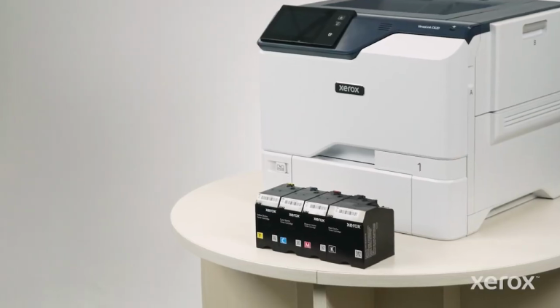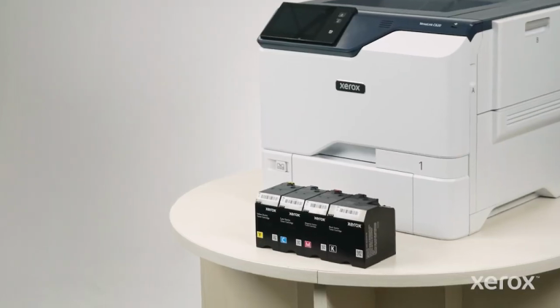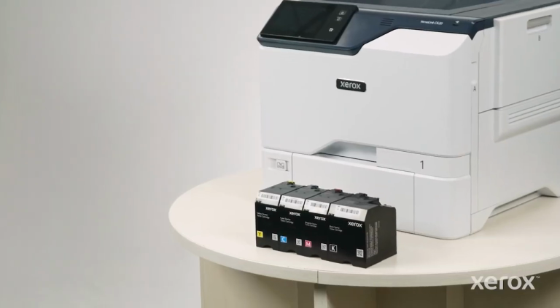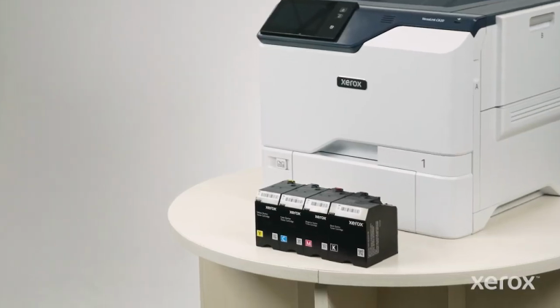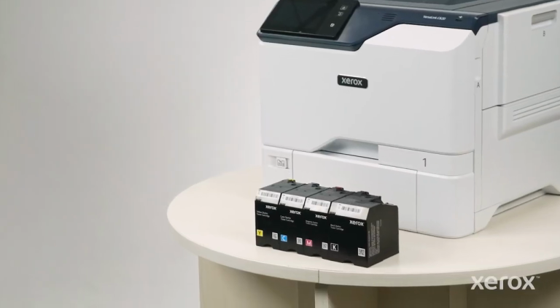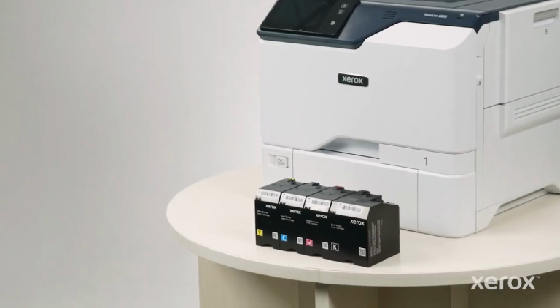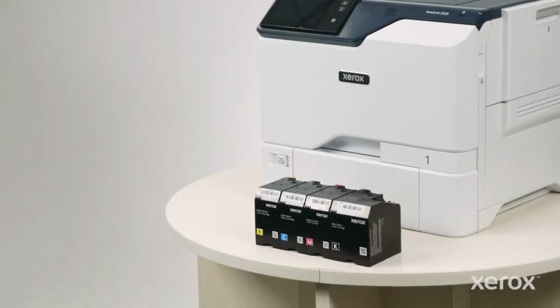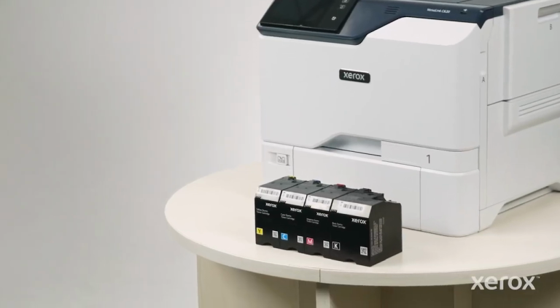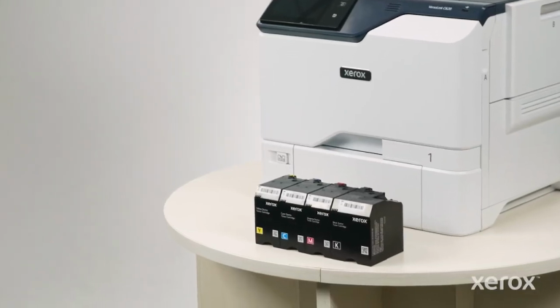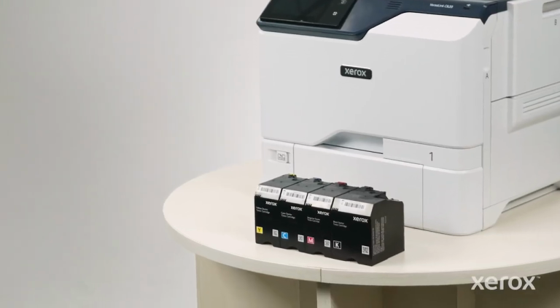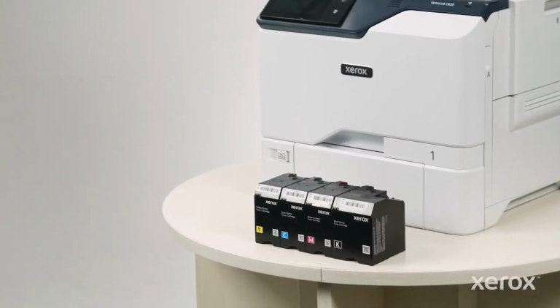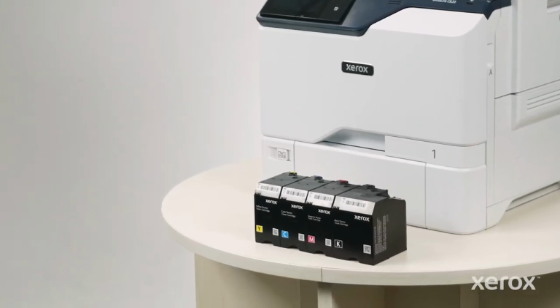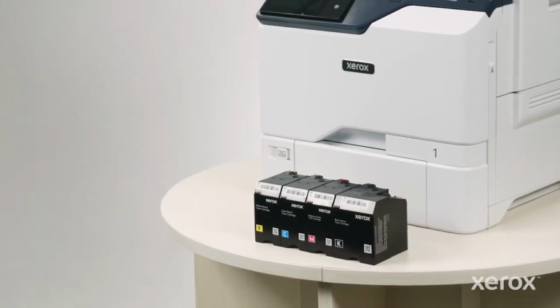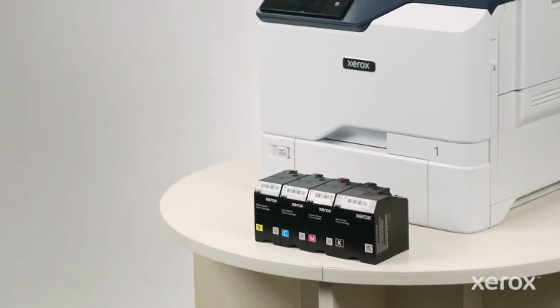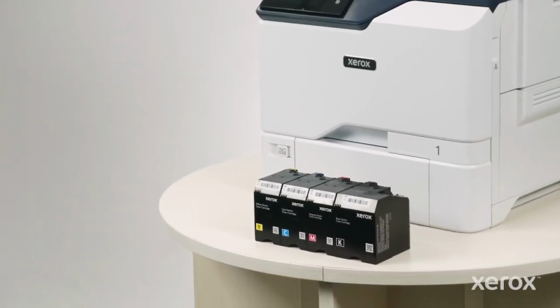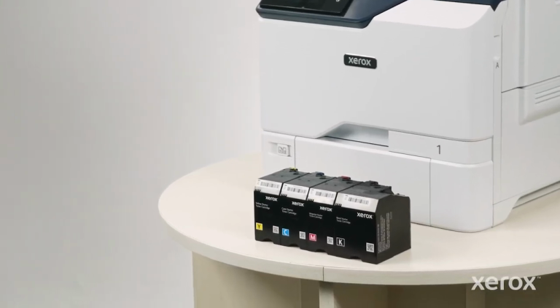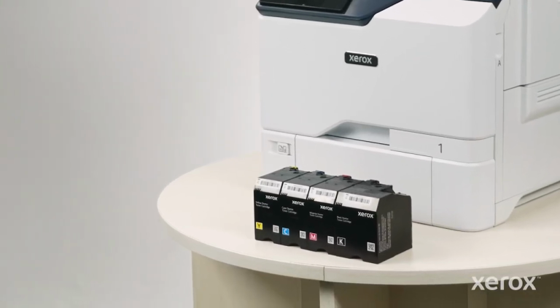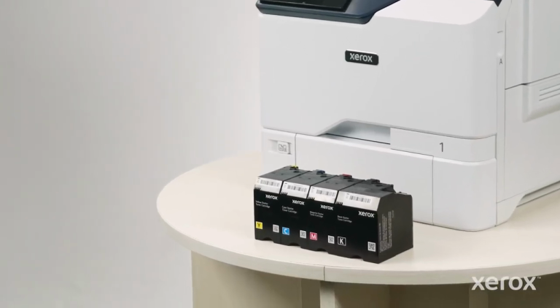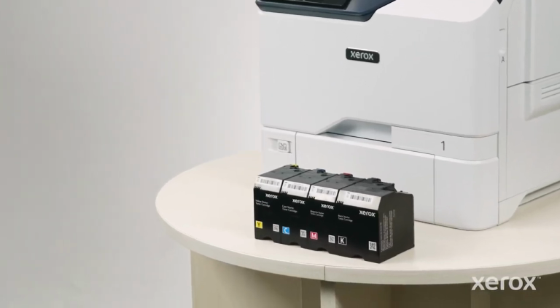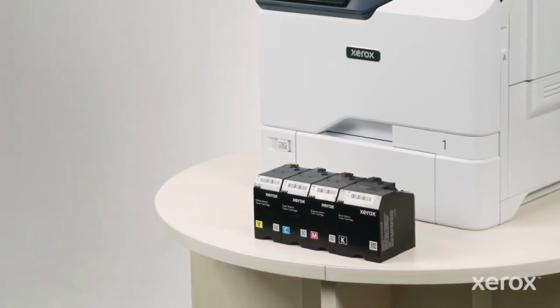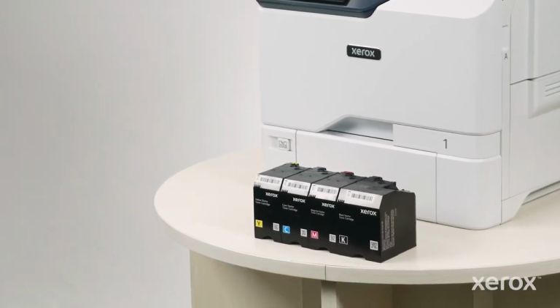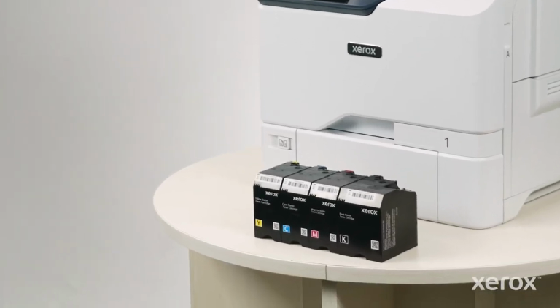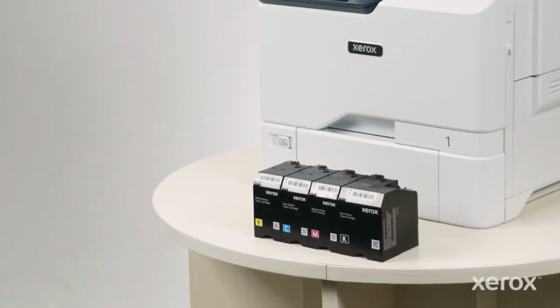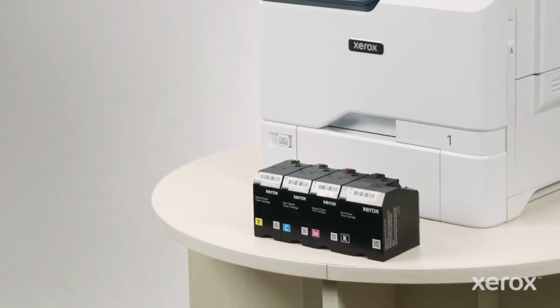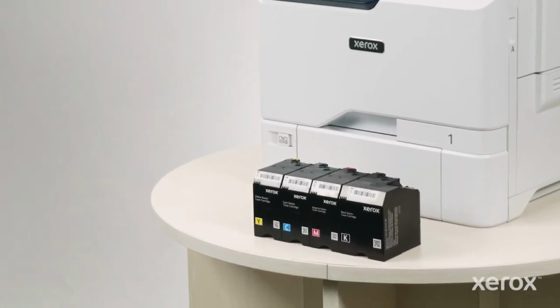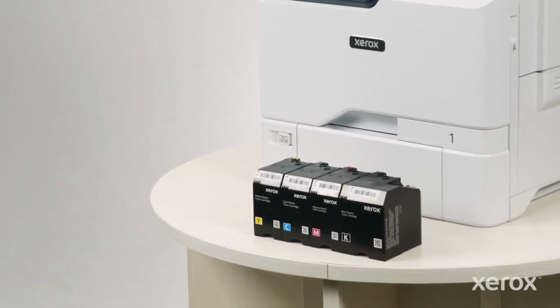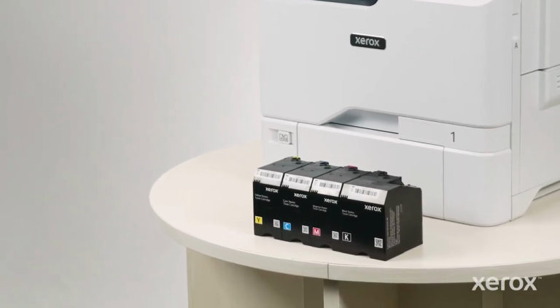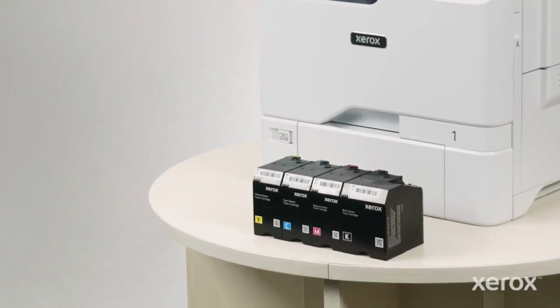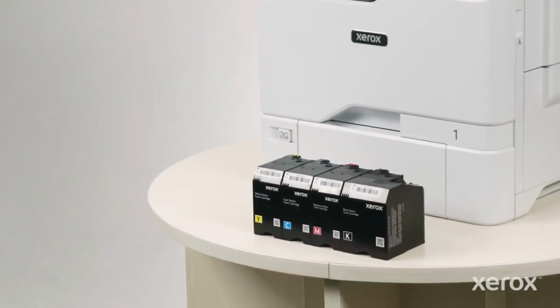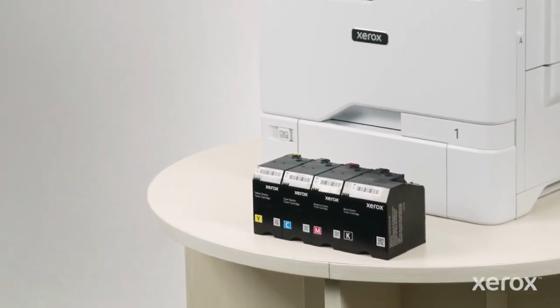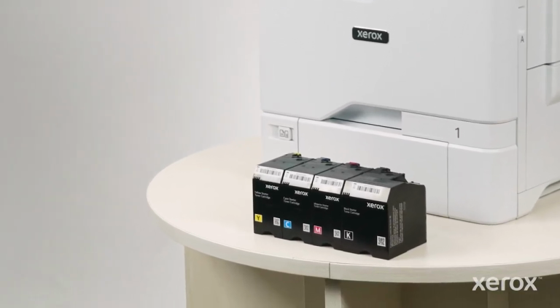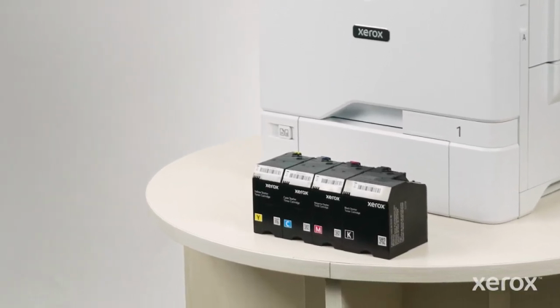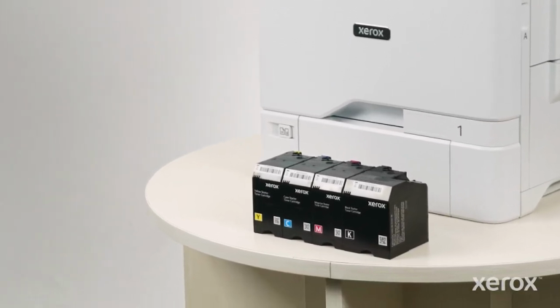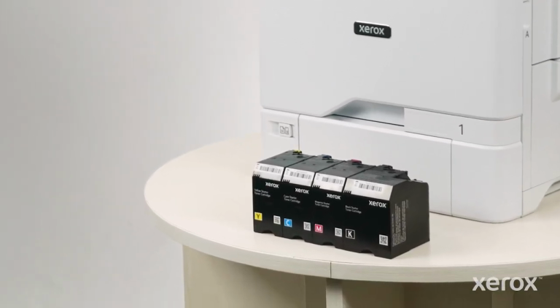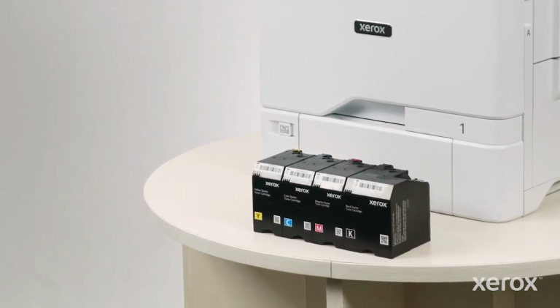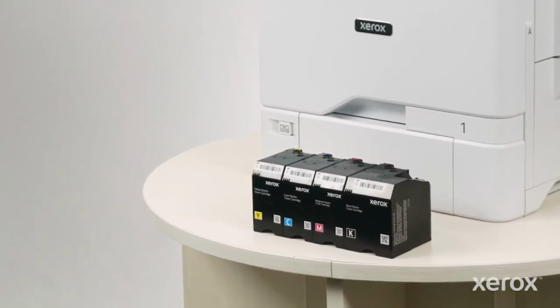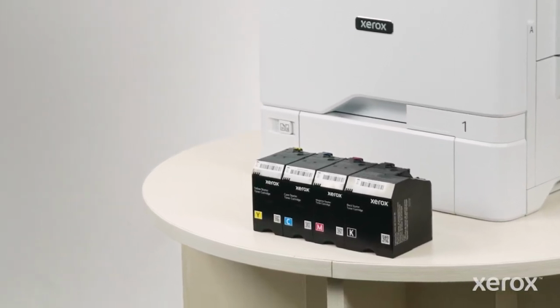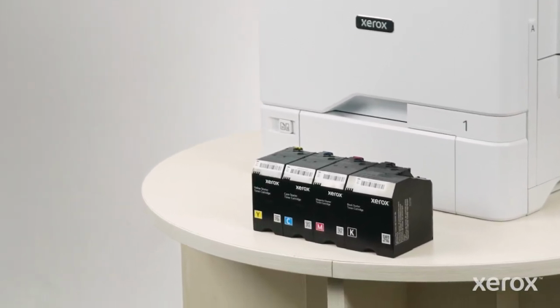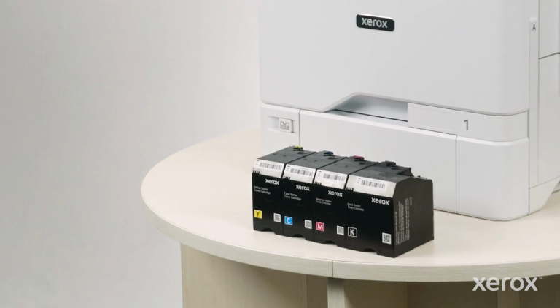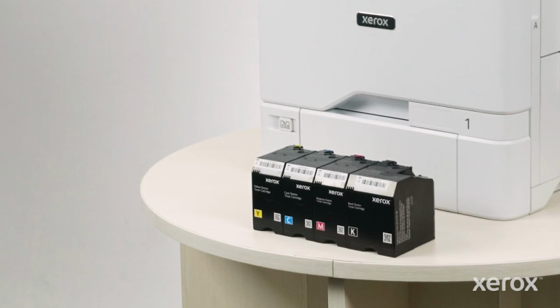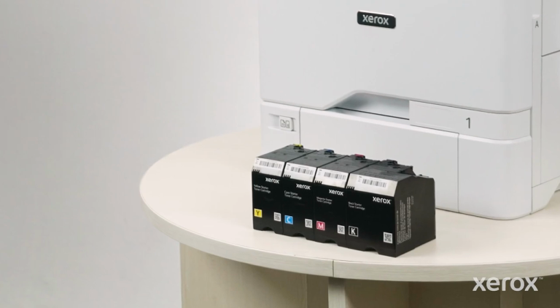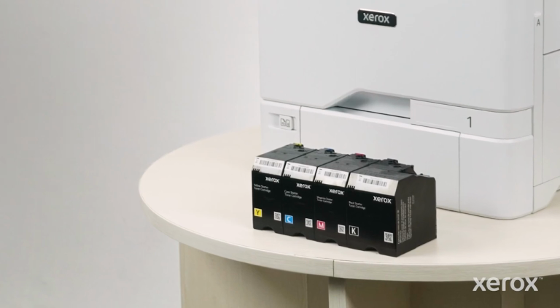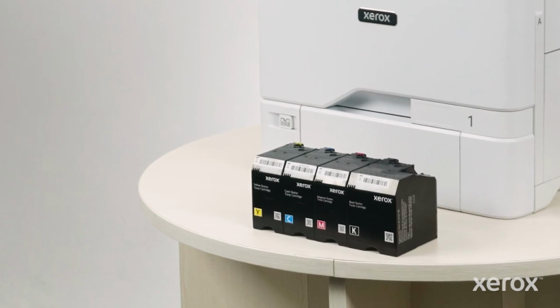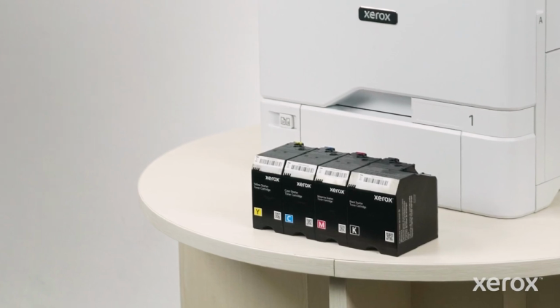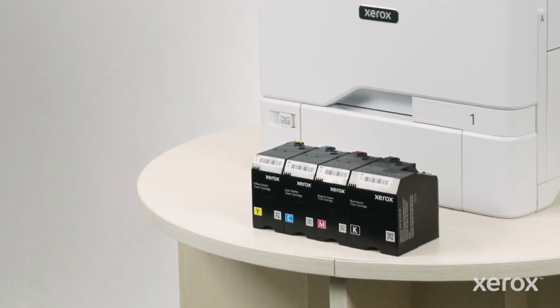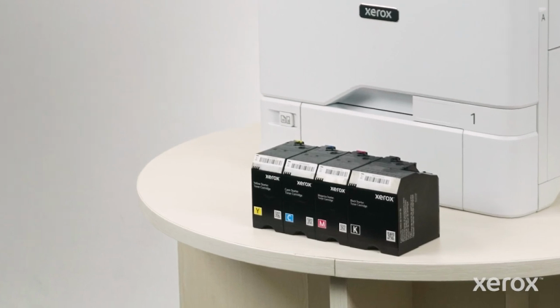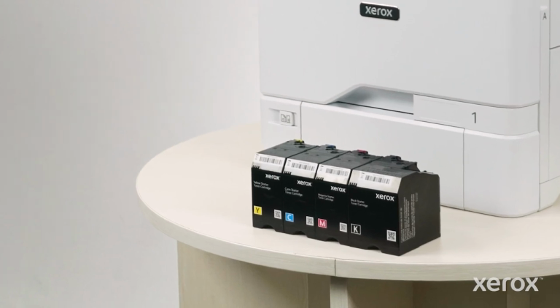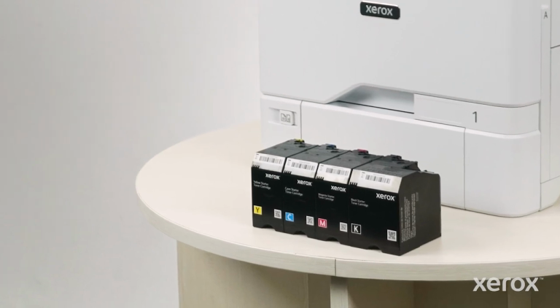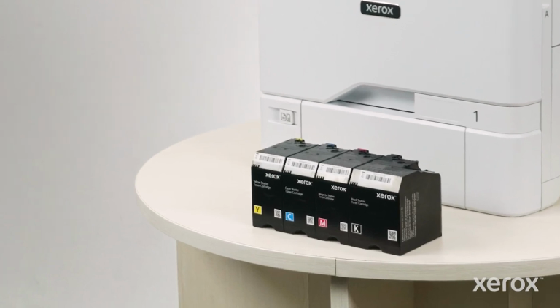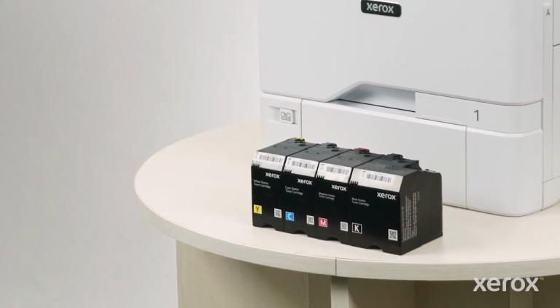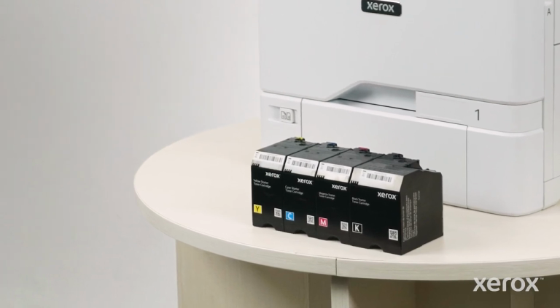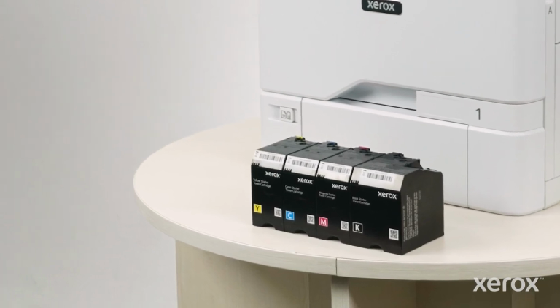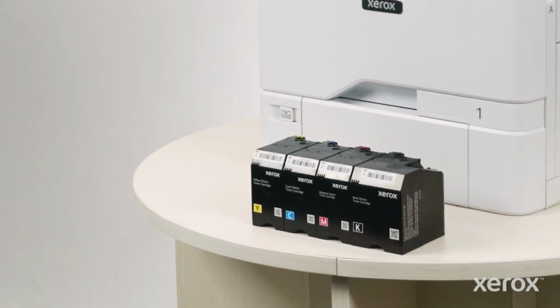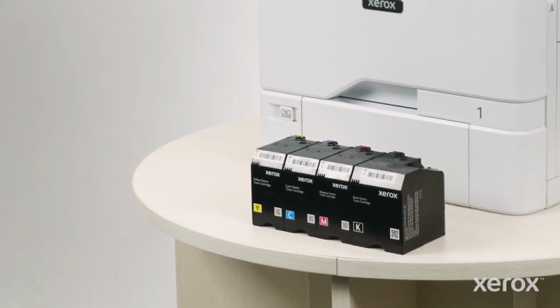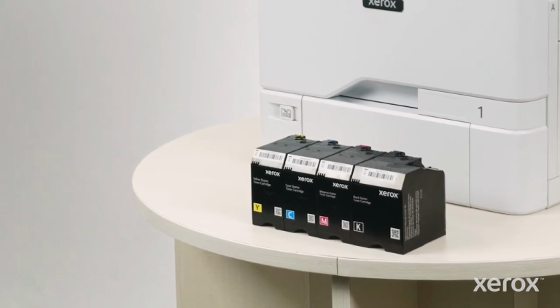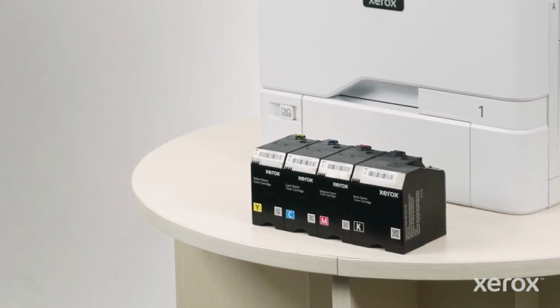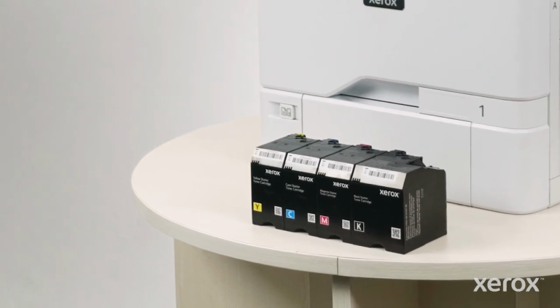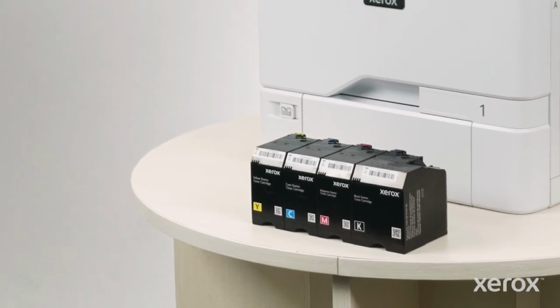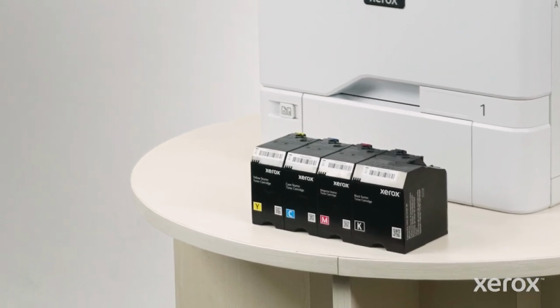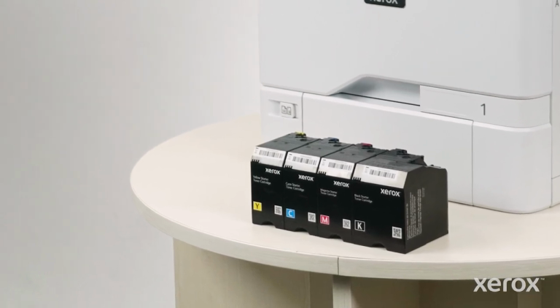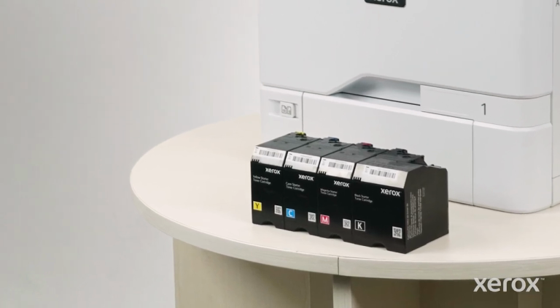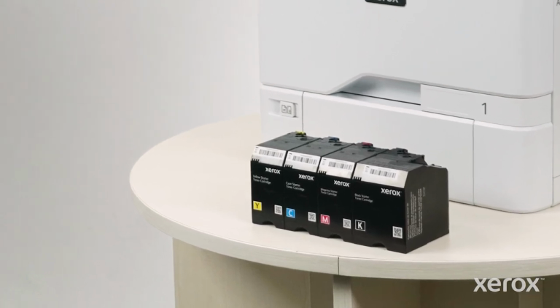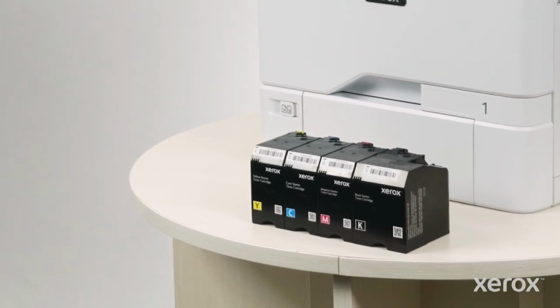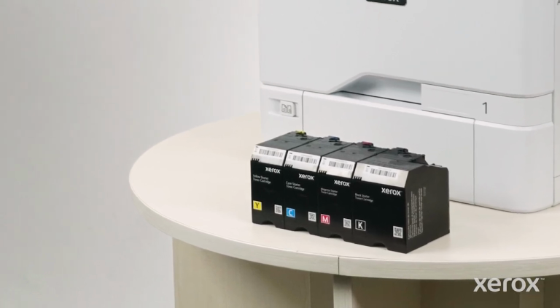This video shows how to replace toner cartridges for the Xerox VersaLink C620 color printer.